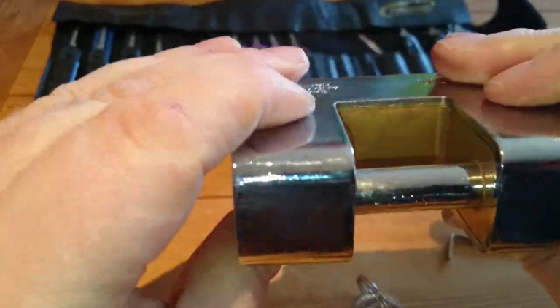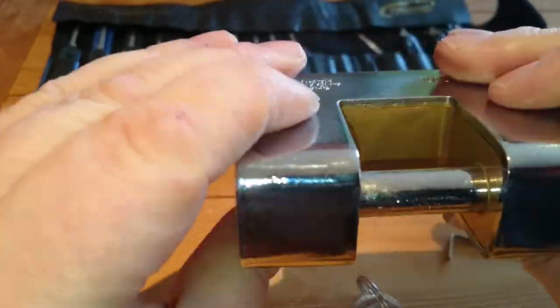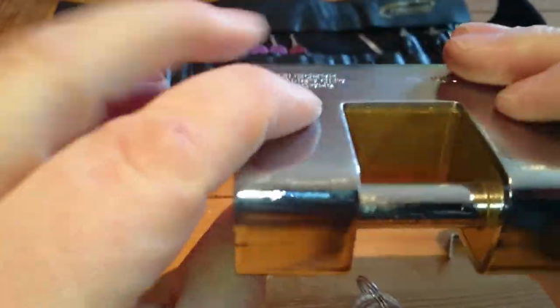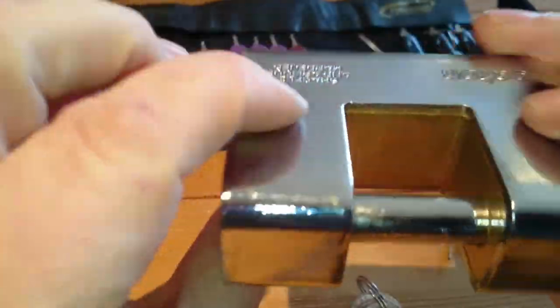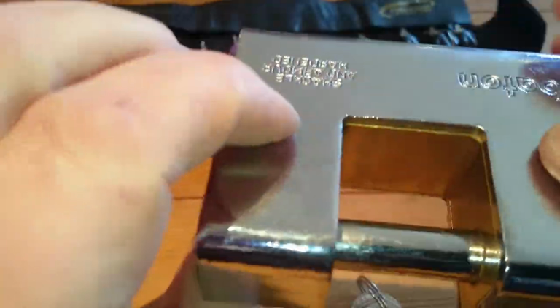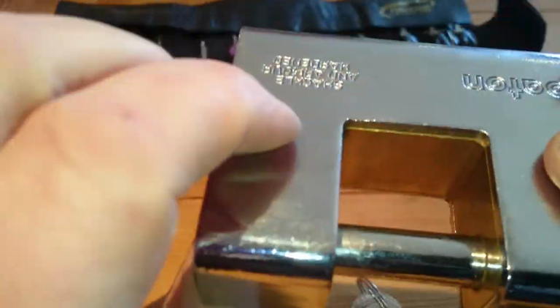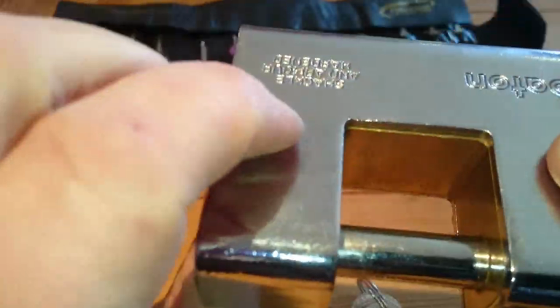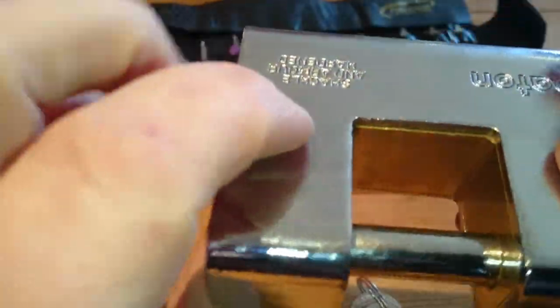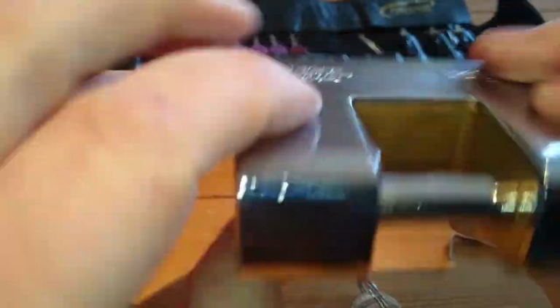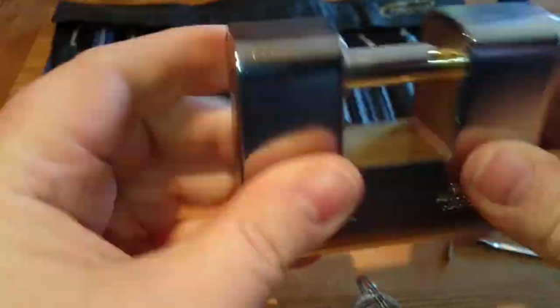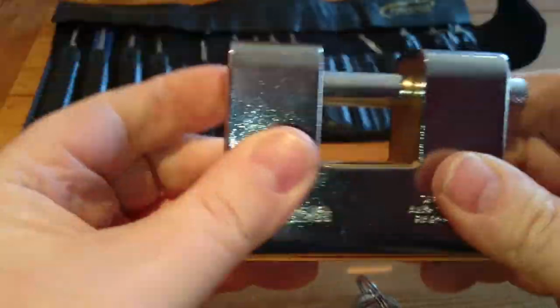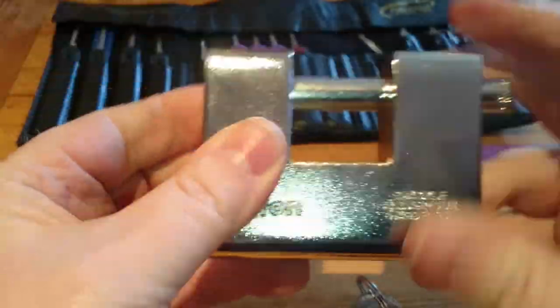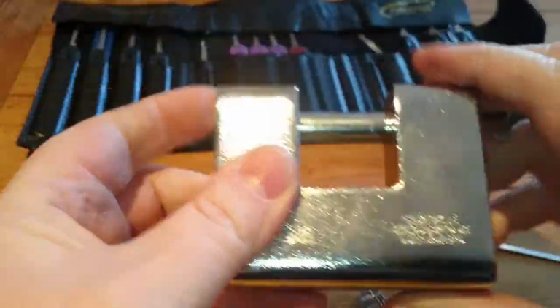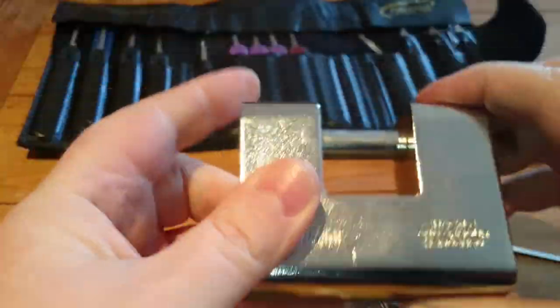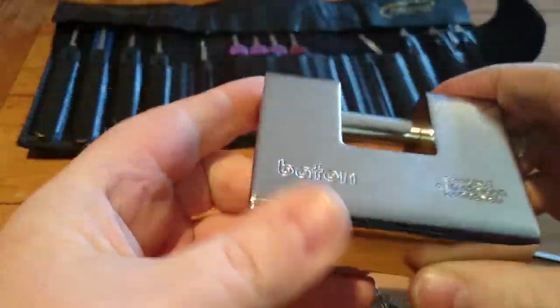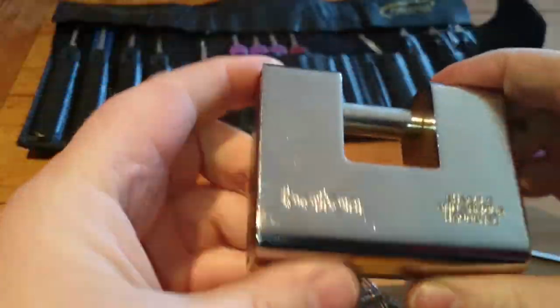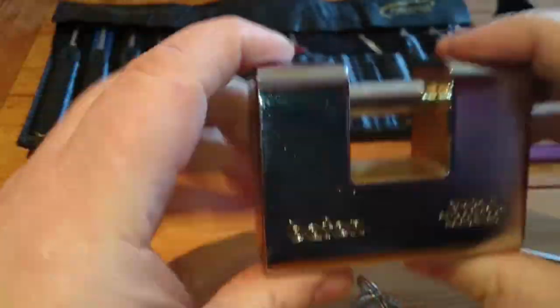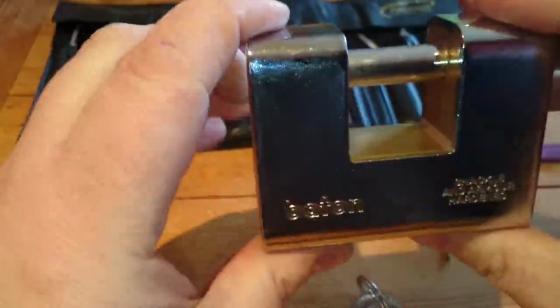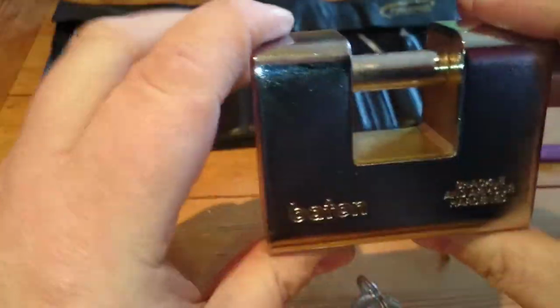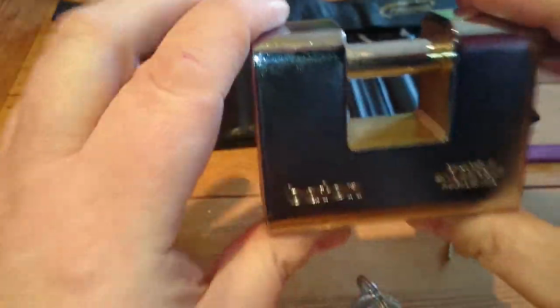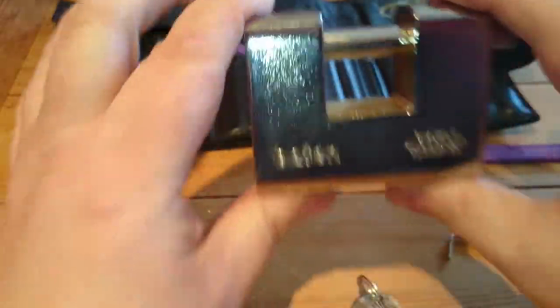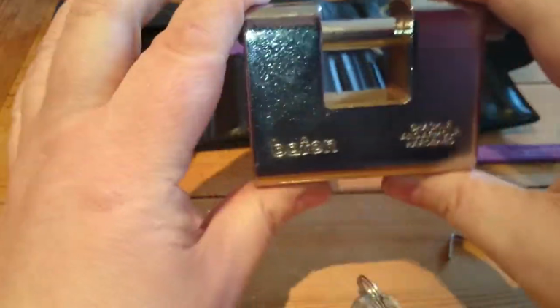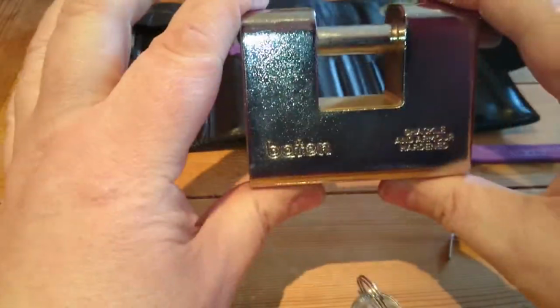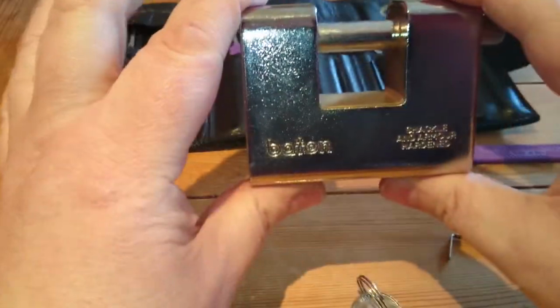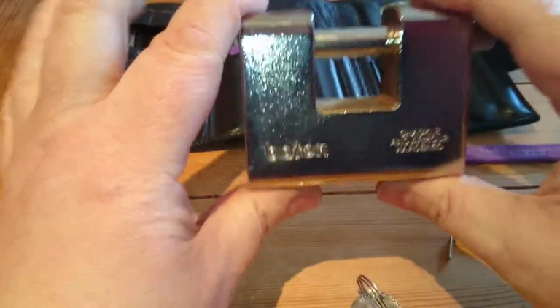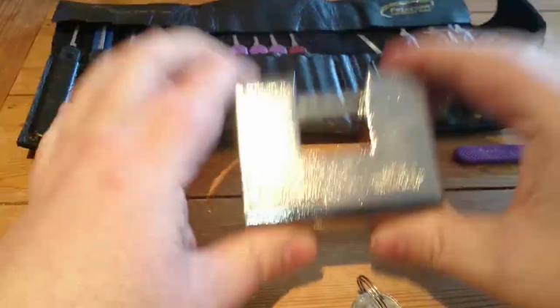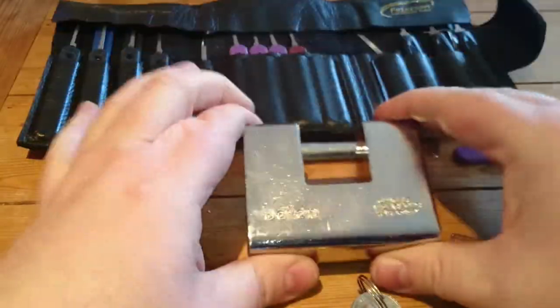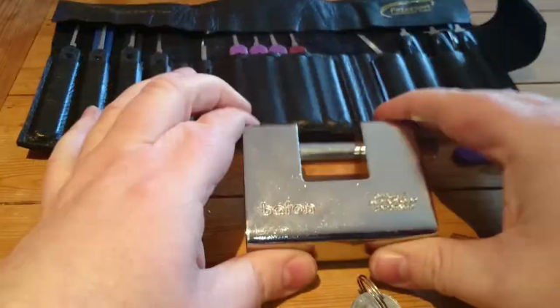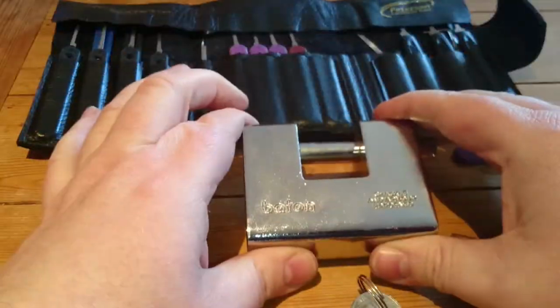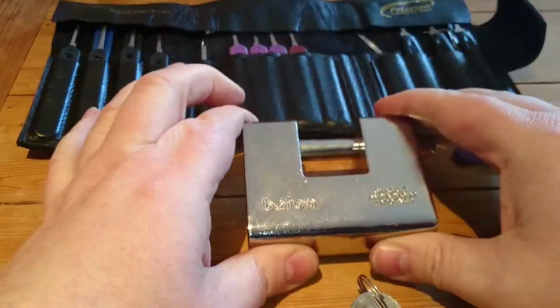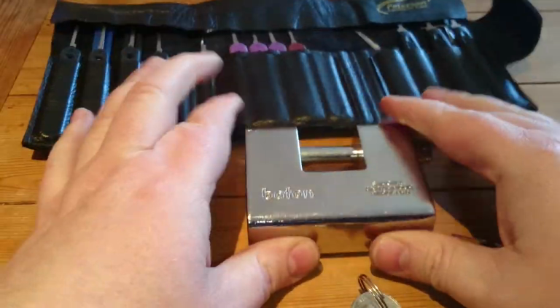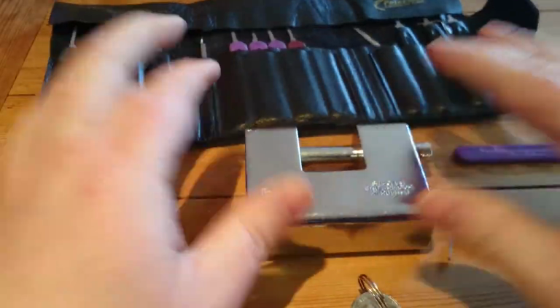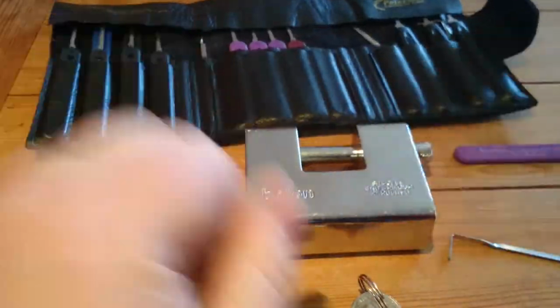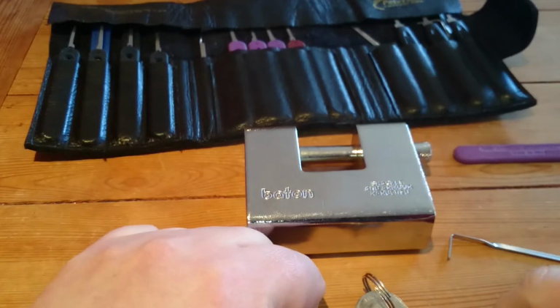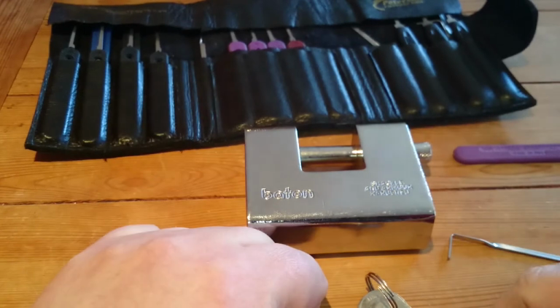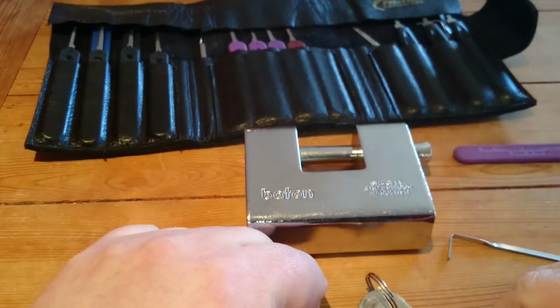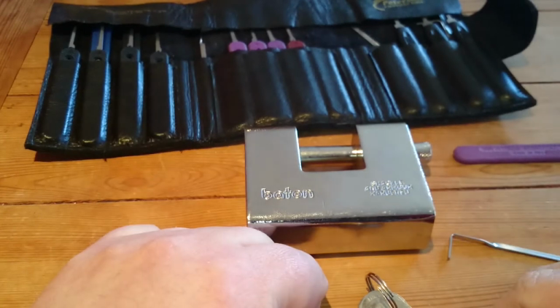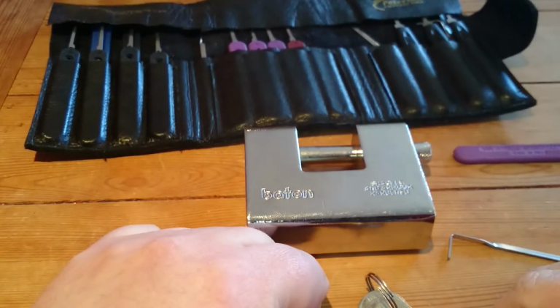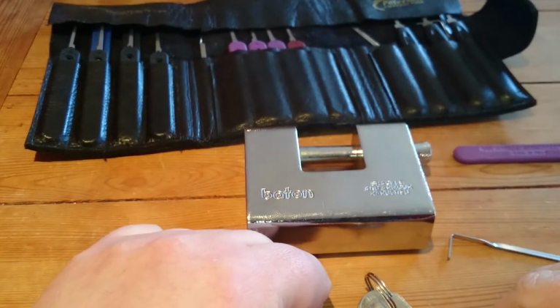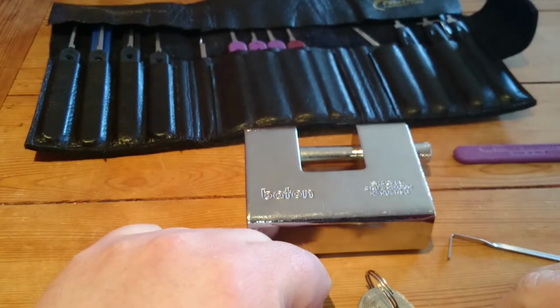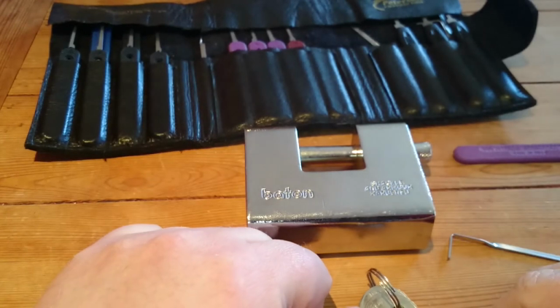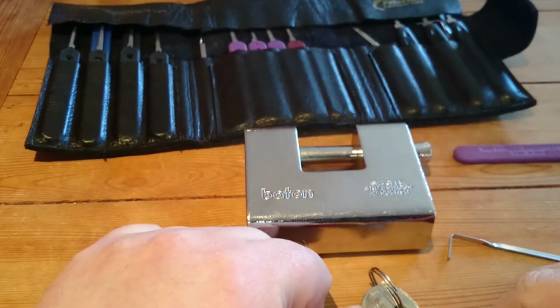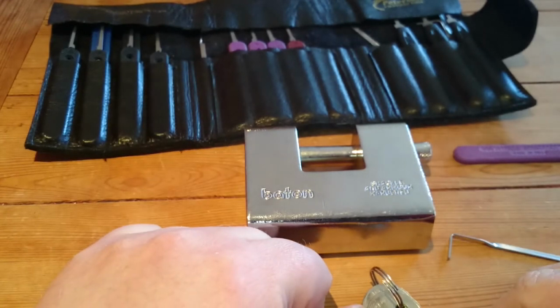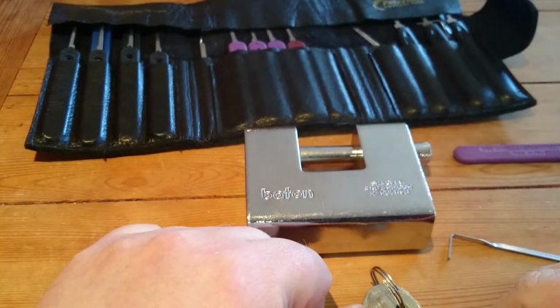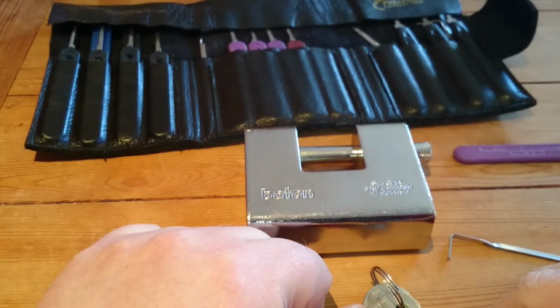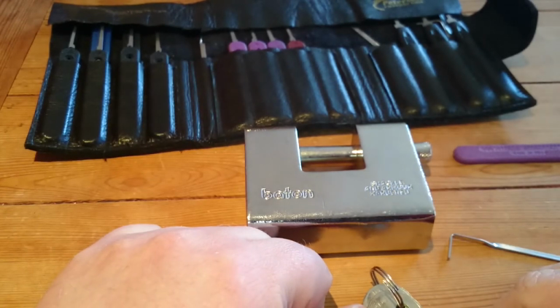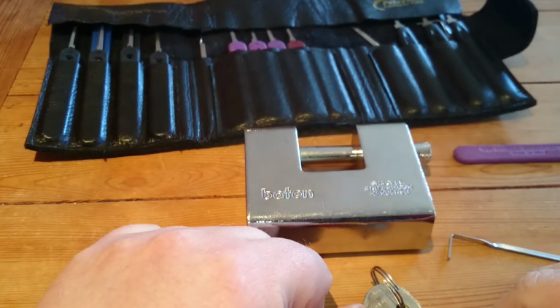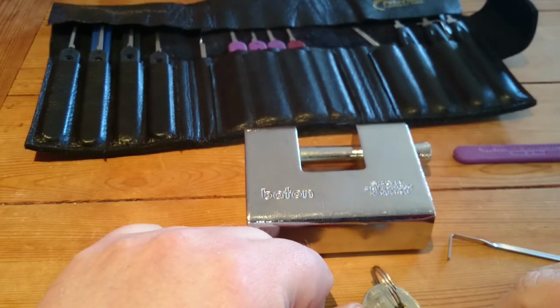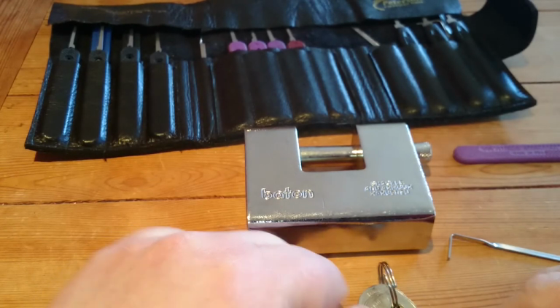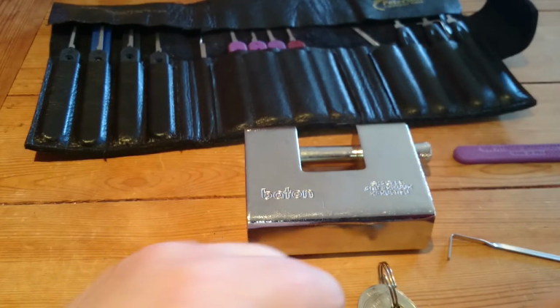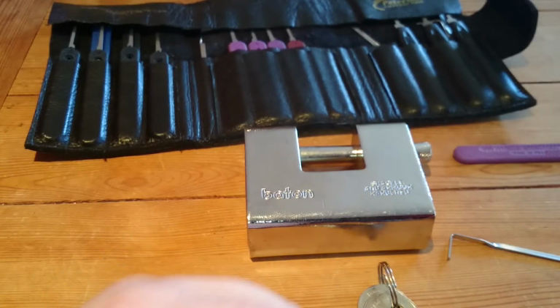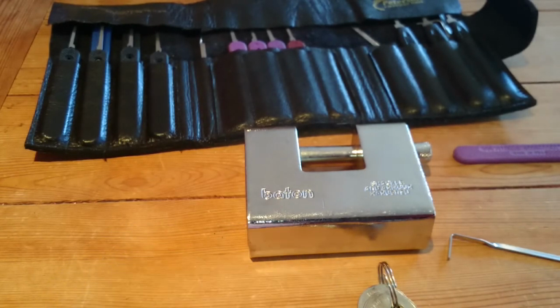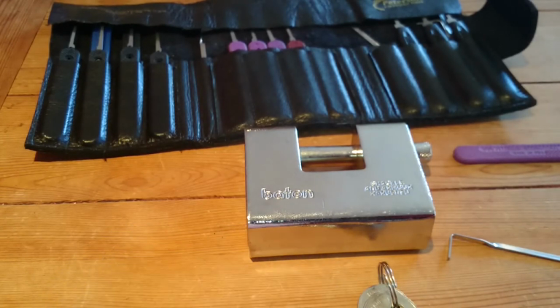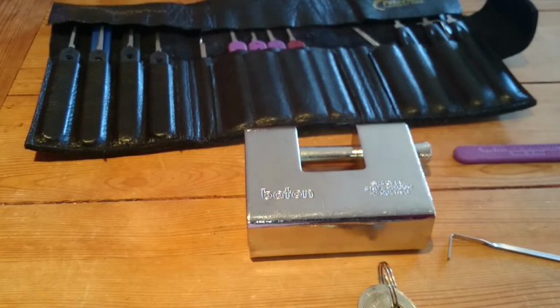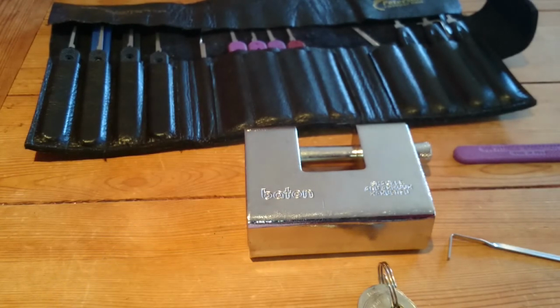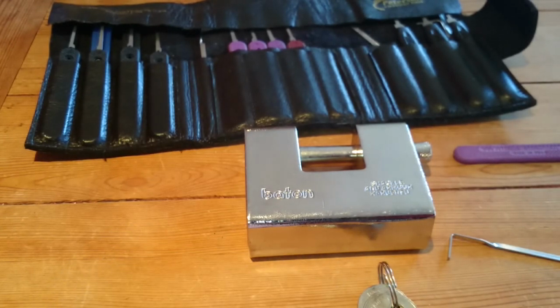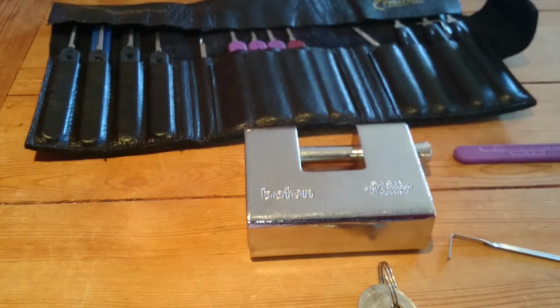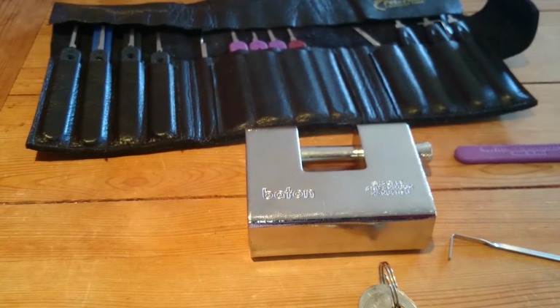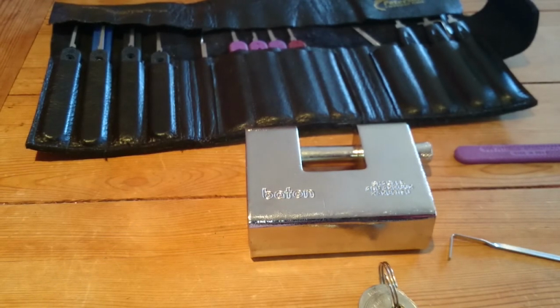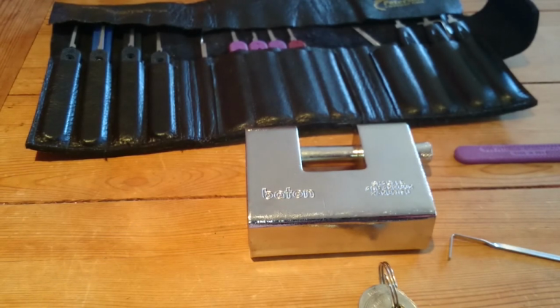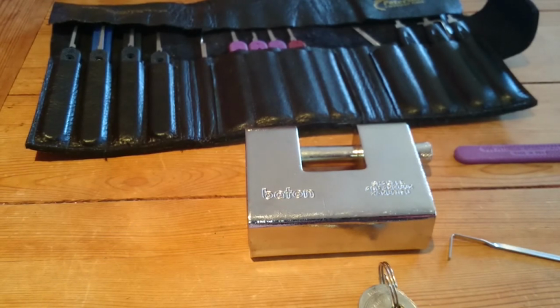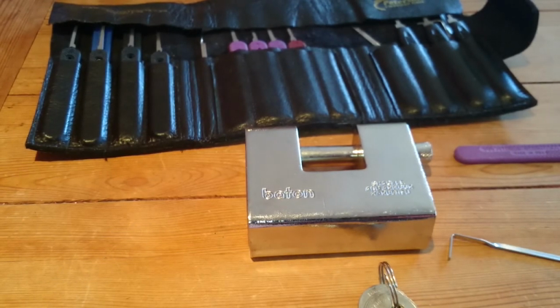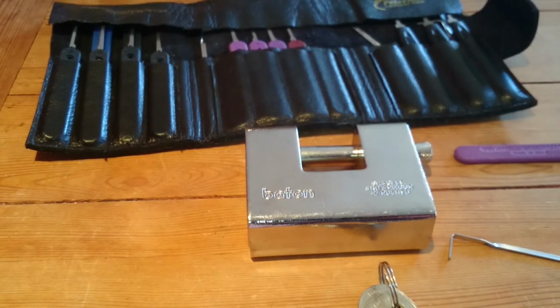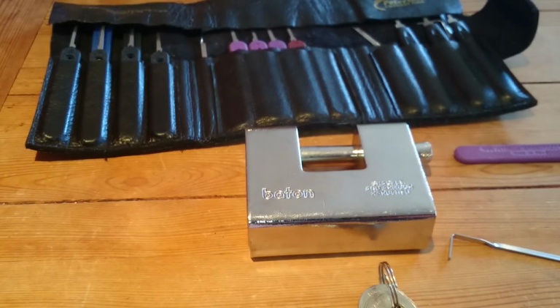So that's your Baton shackle lock, single pin pick. Thanks for watching folks, and all the best now. Bye bye.